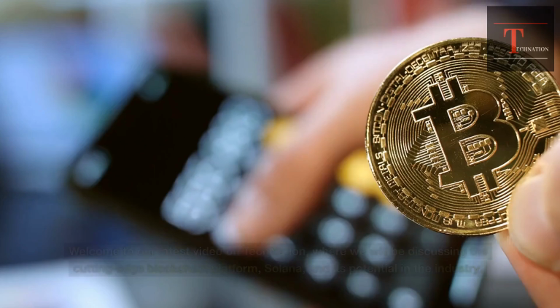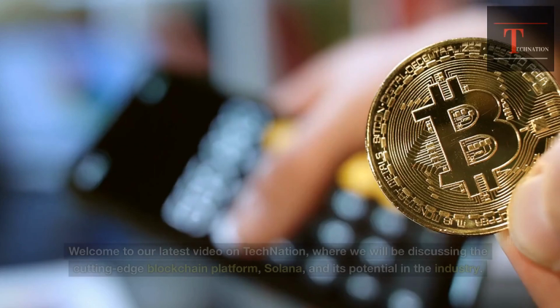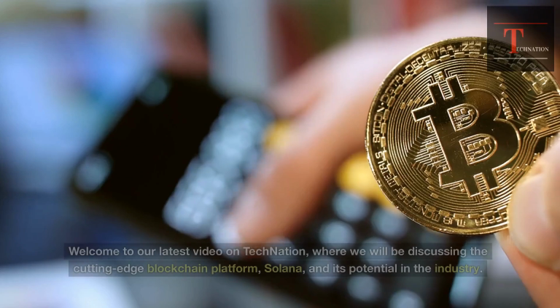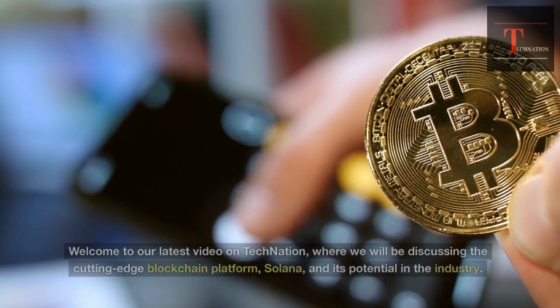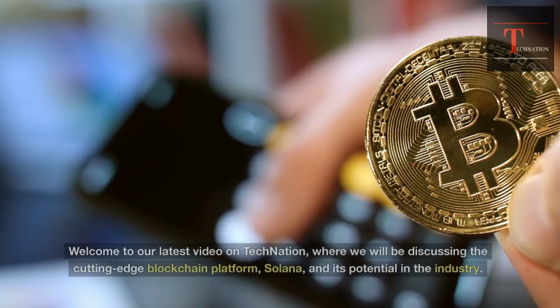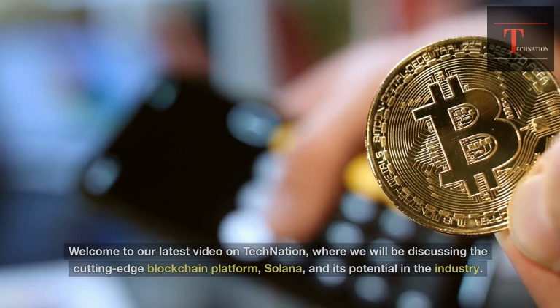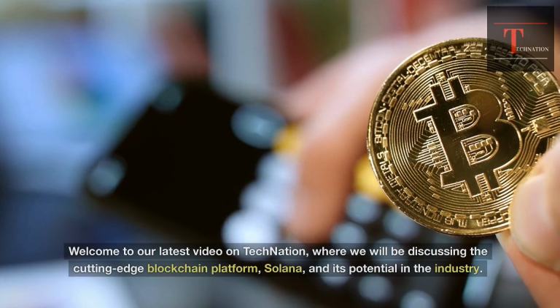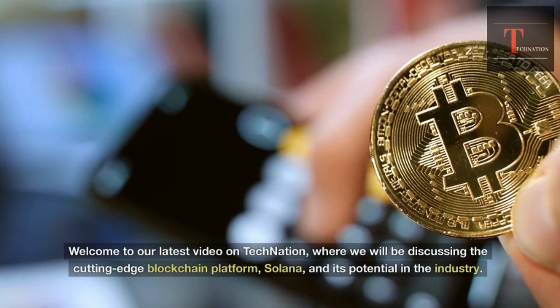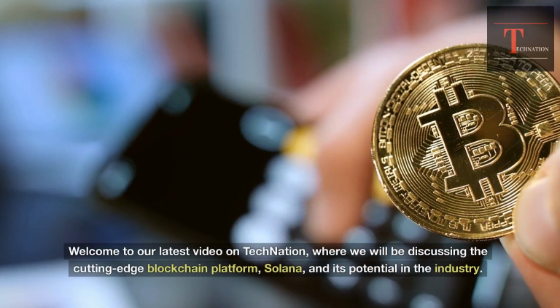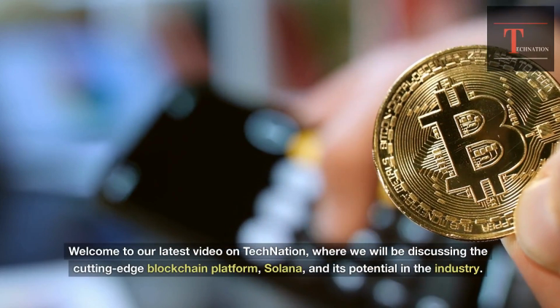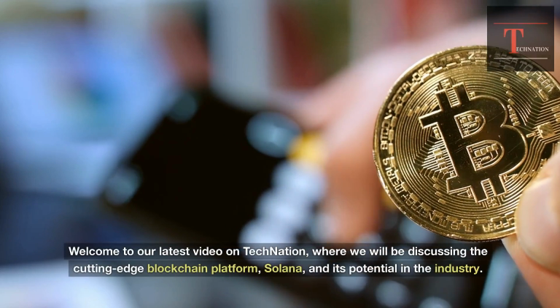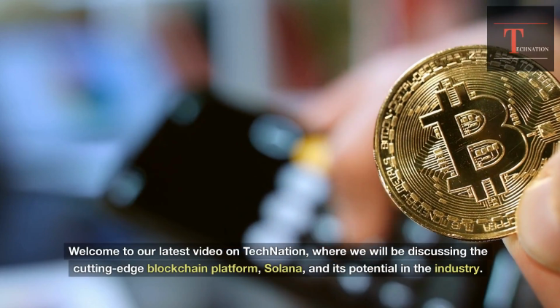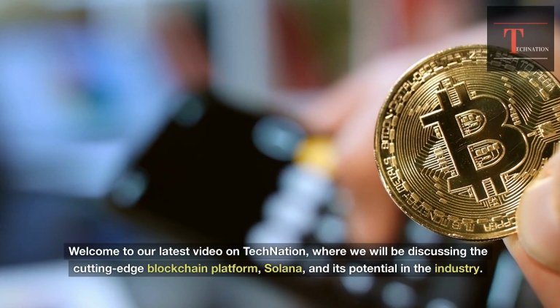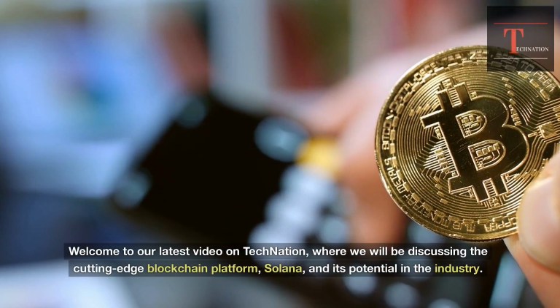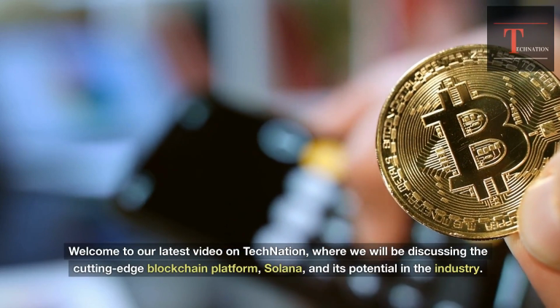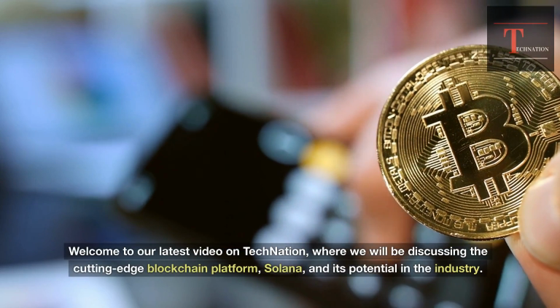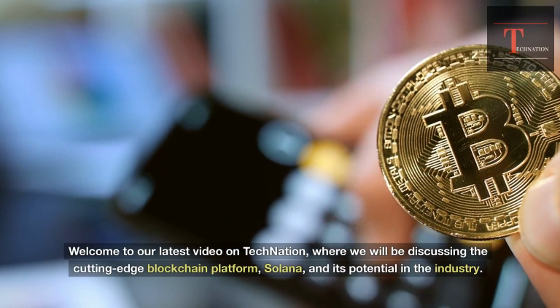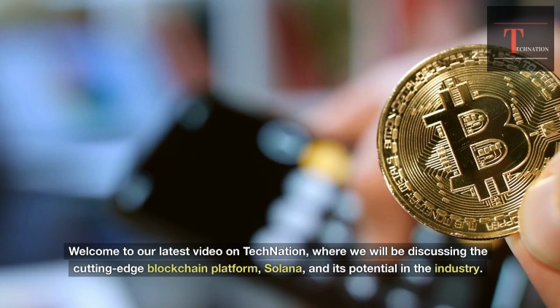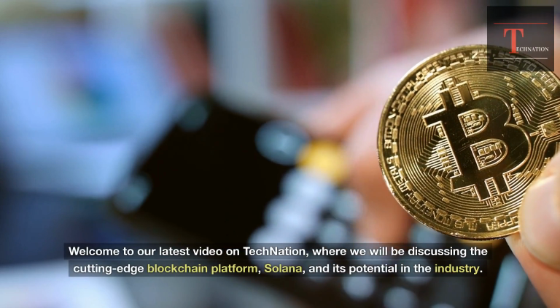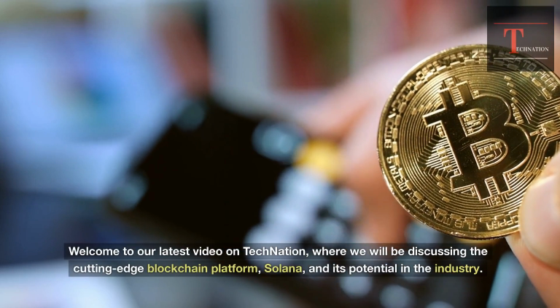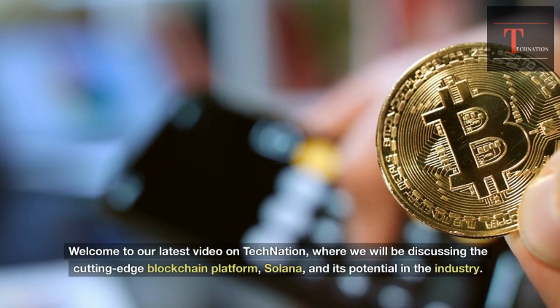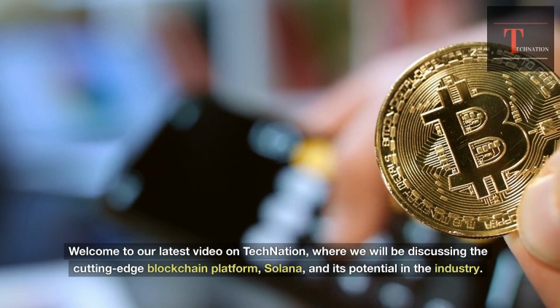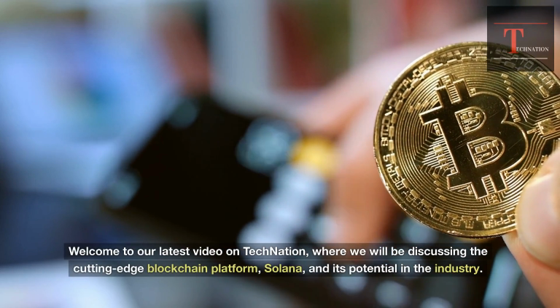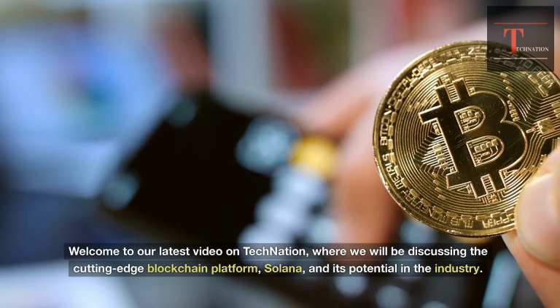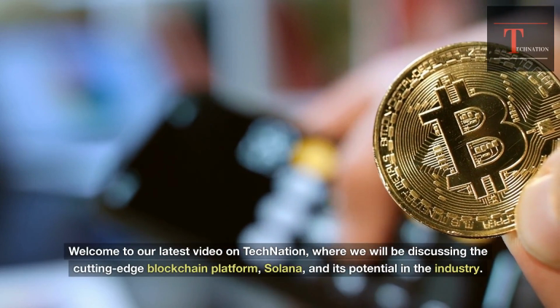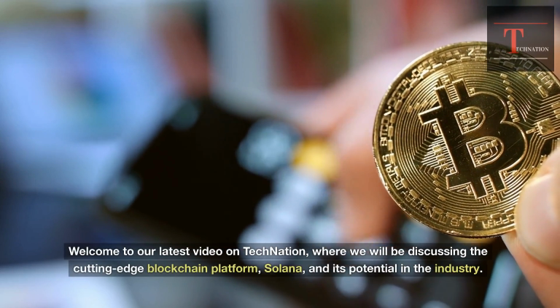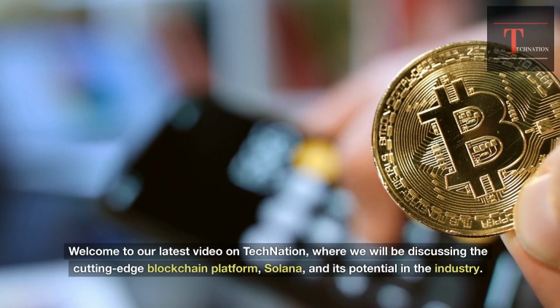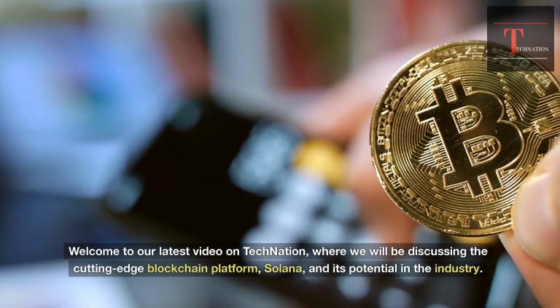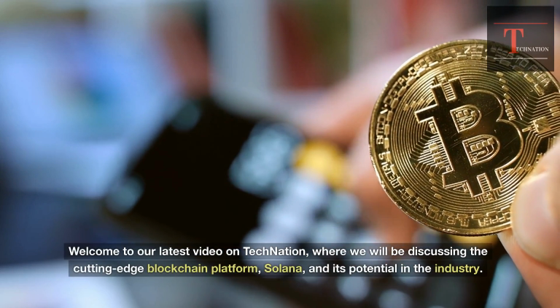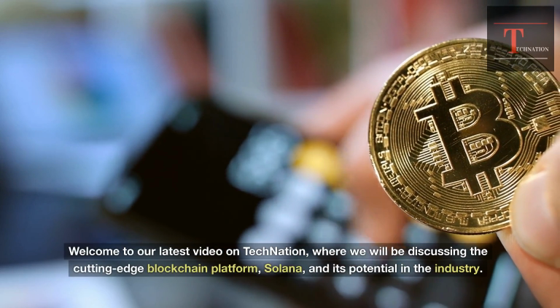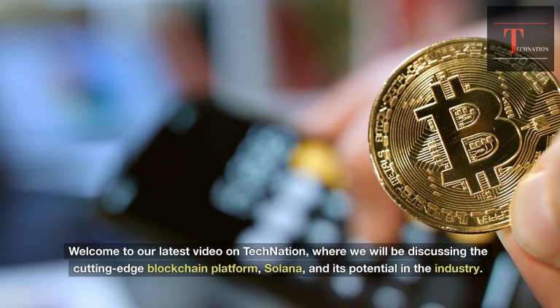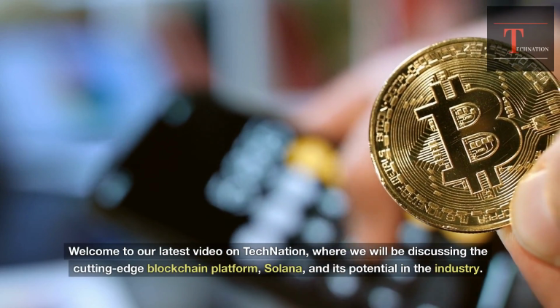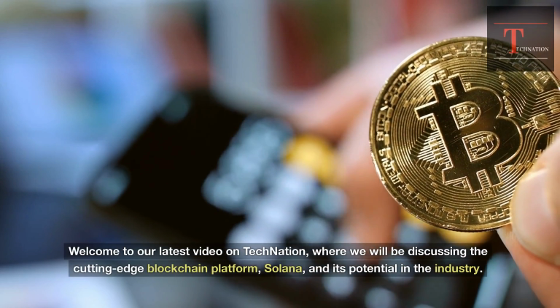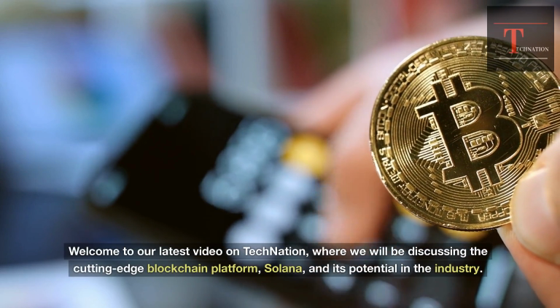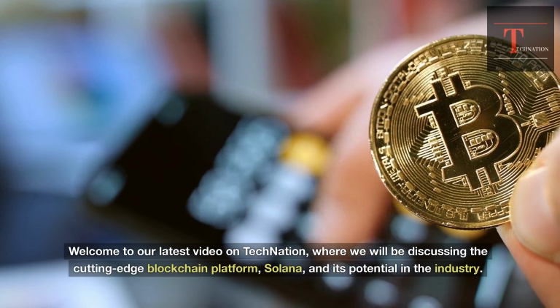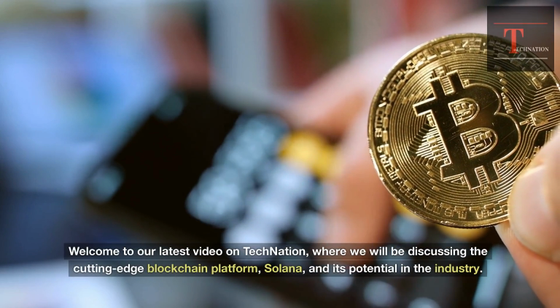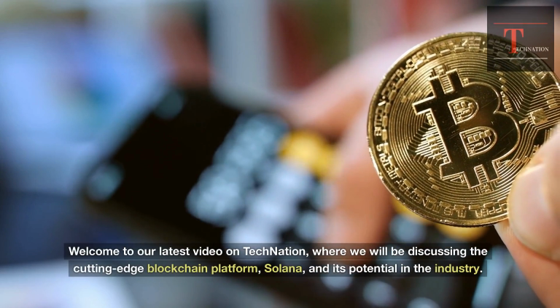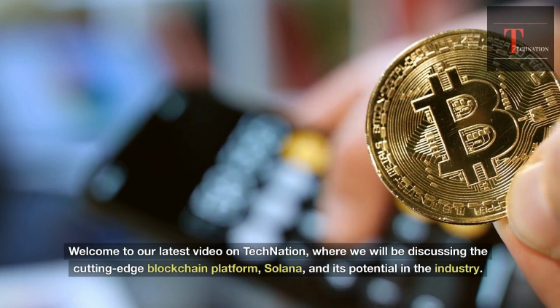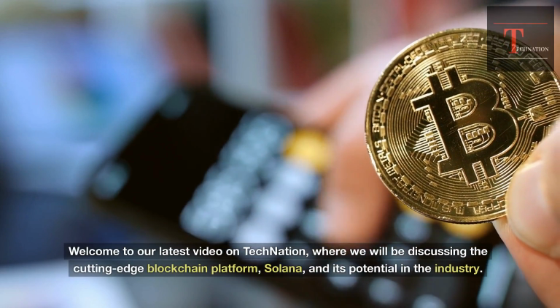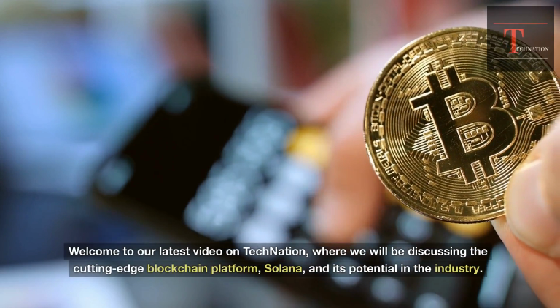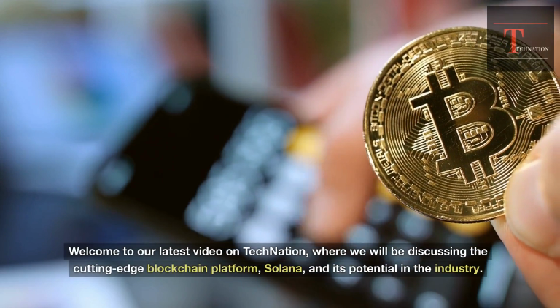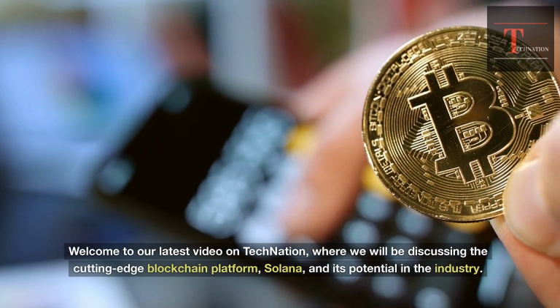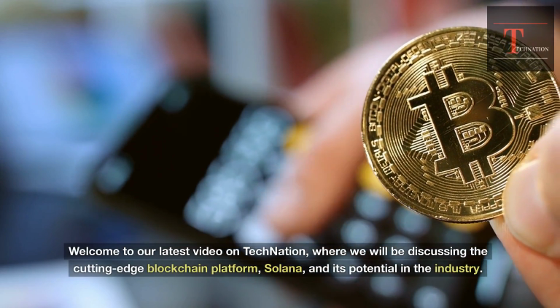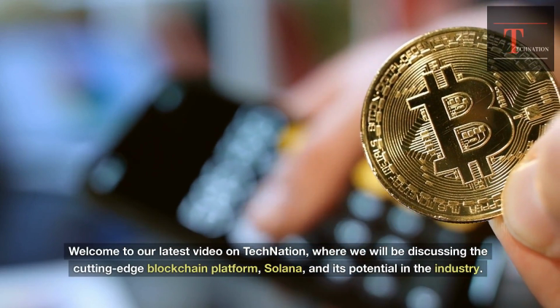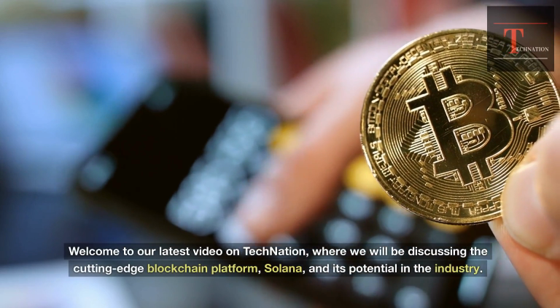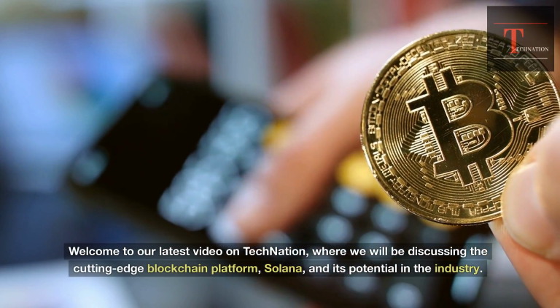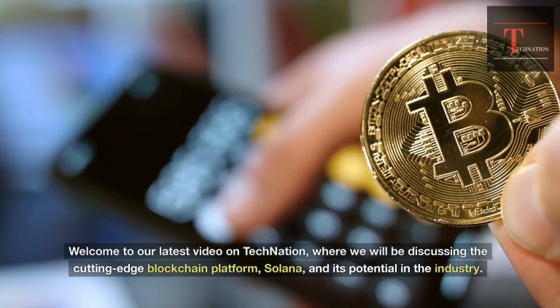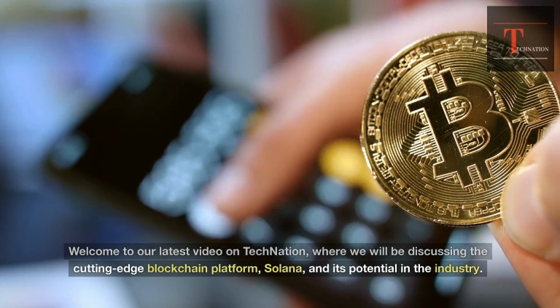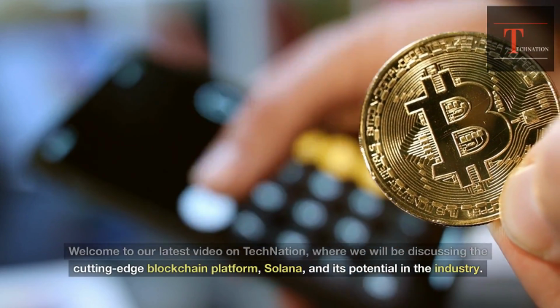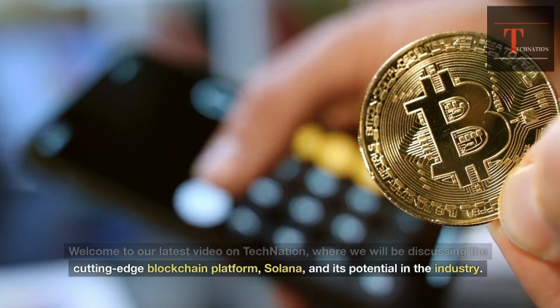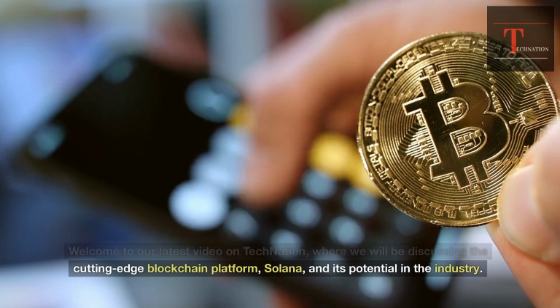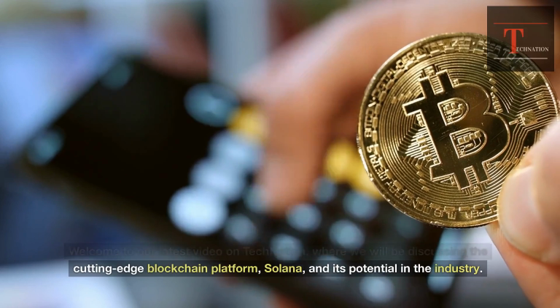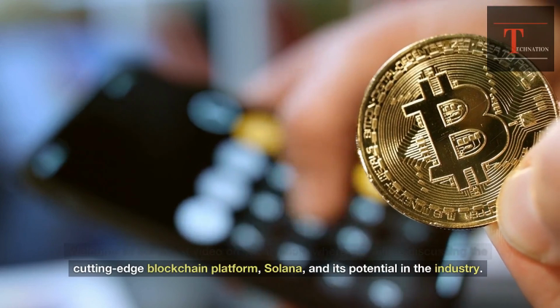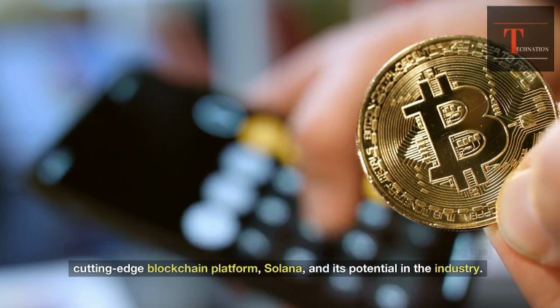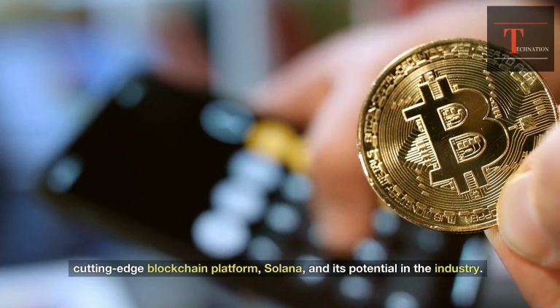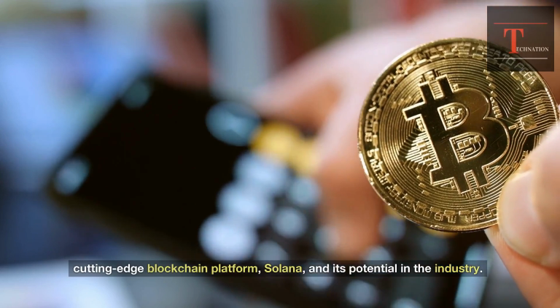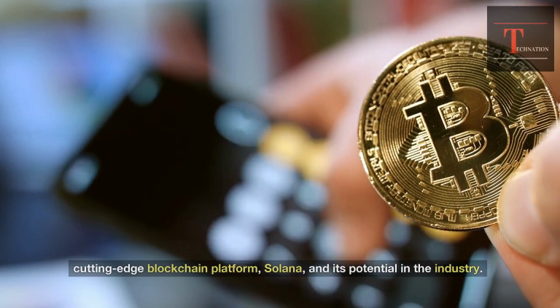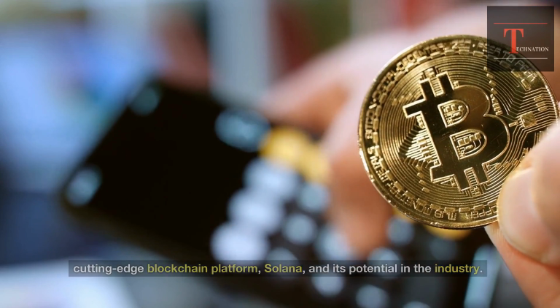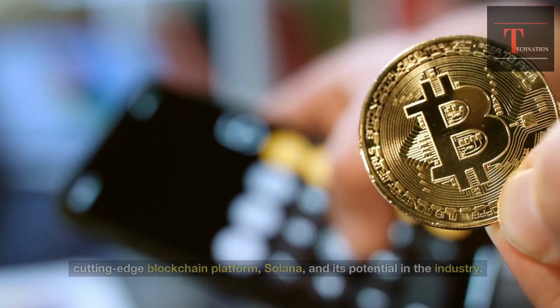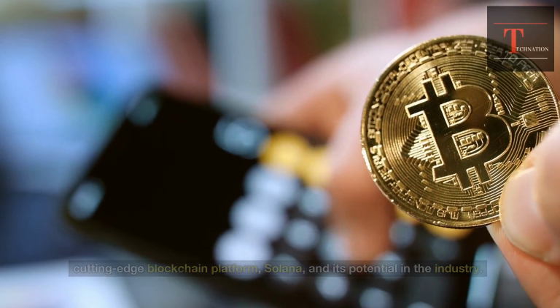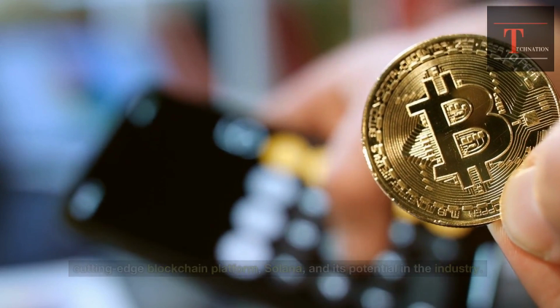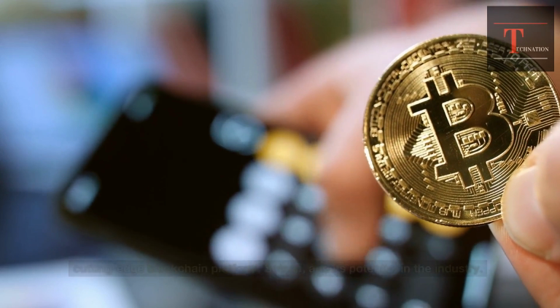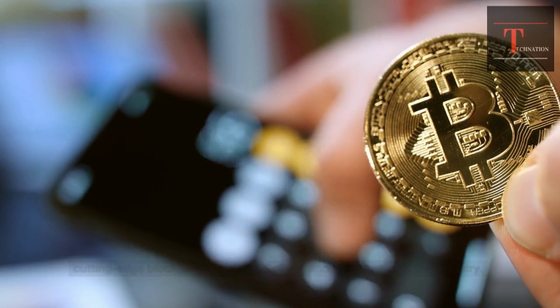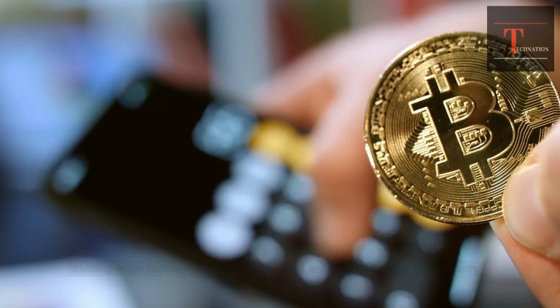Welcome to our latest video on TechNation, where we will be discussing the cutting-edge blockchain platform, Solana, and its potential in the industry.